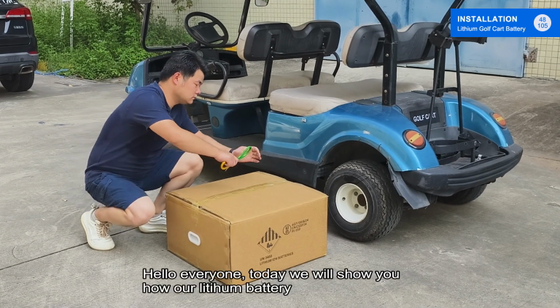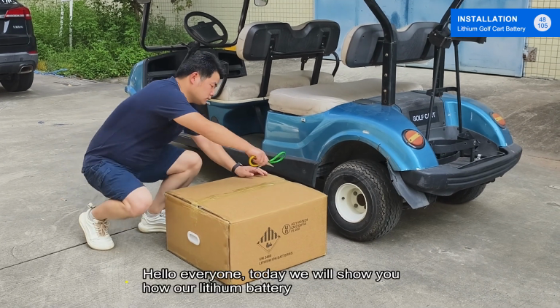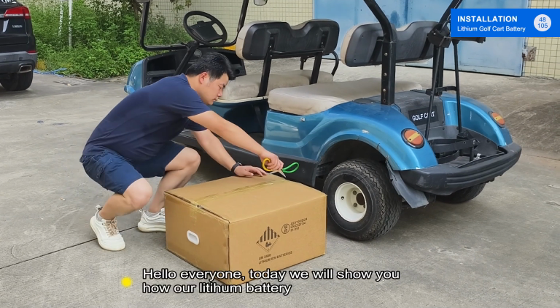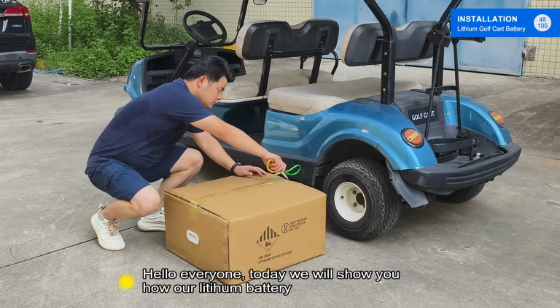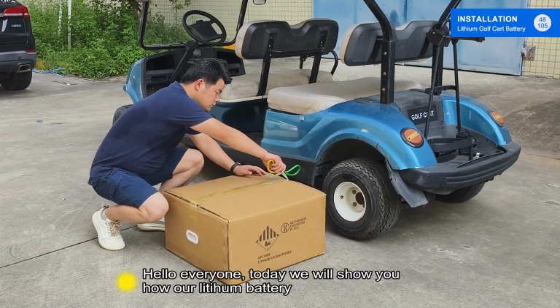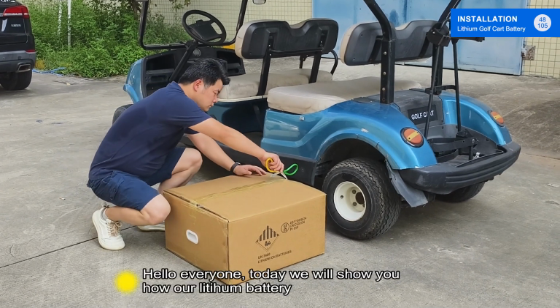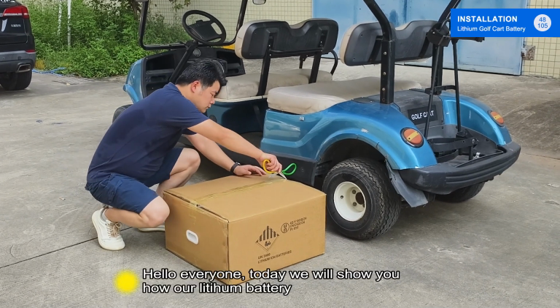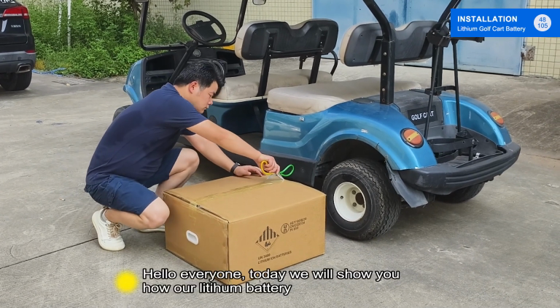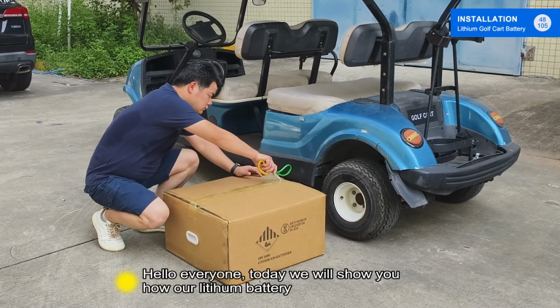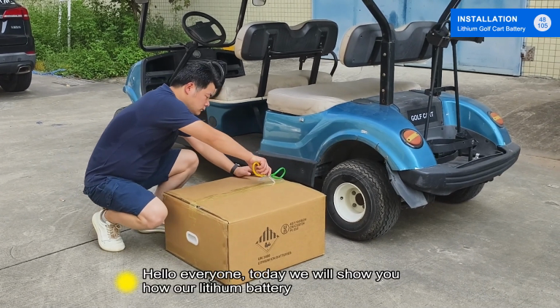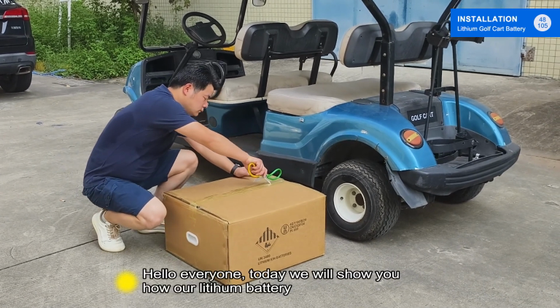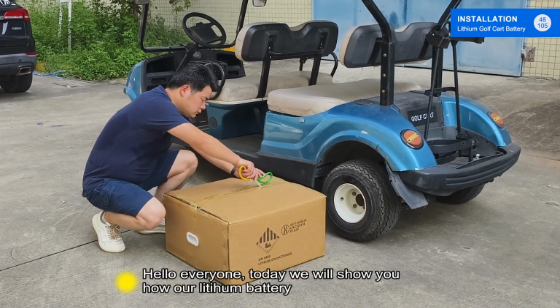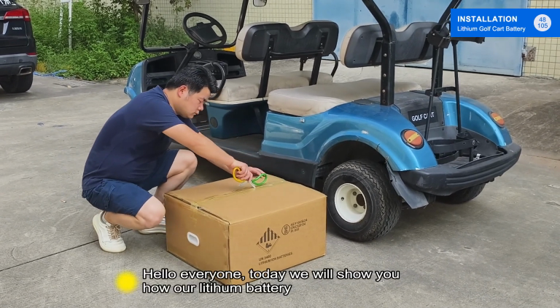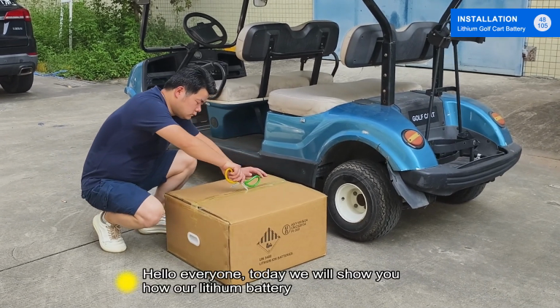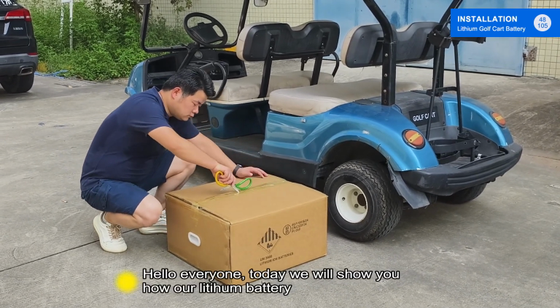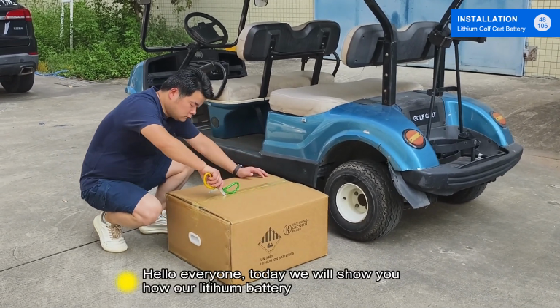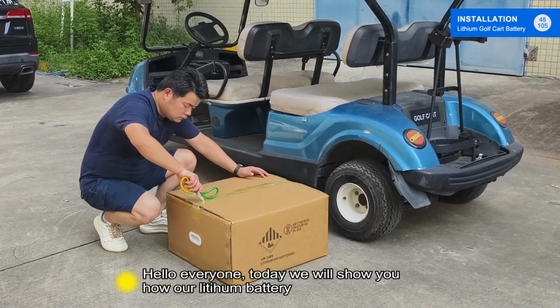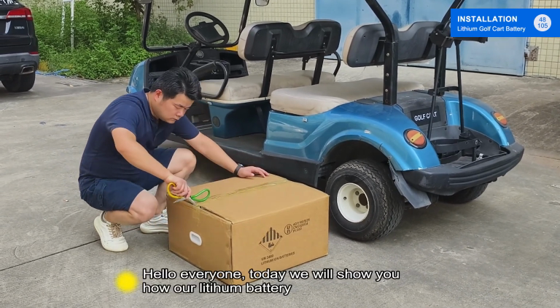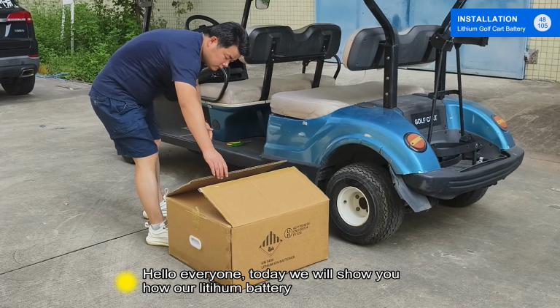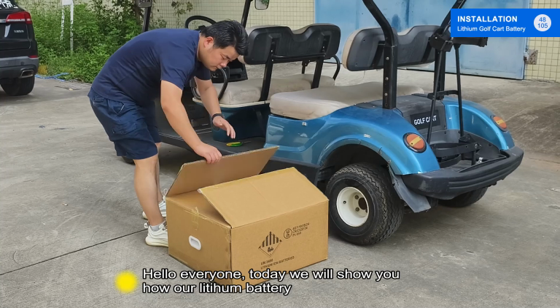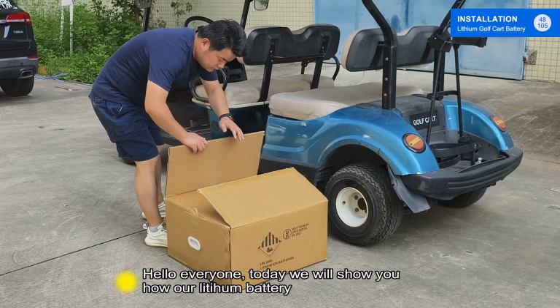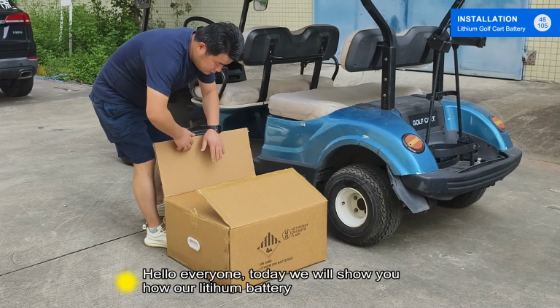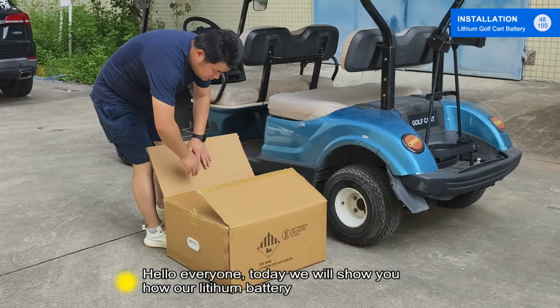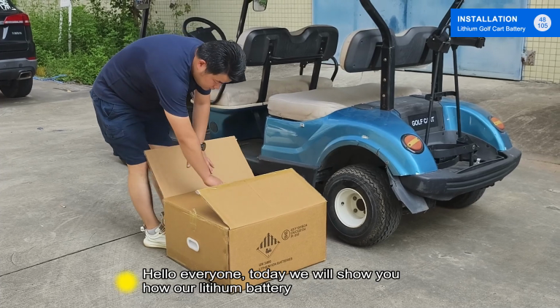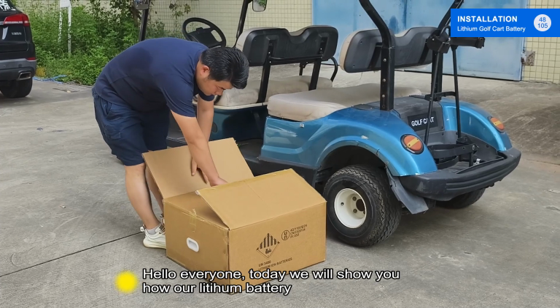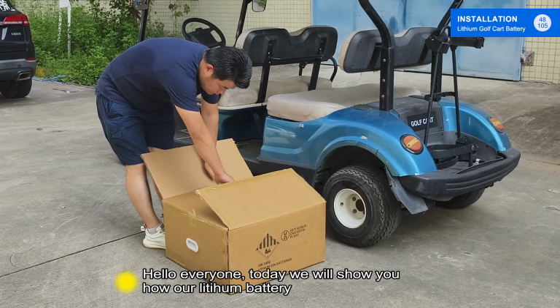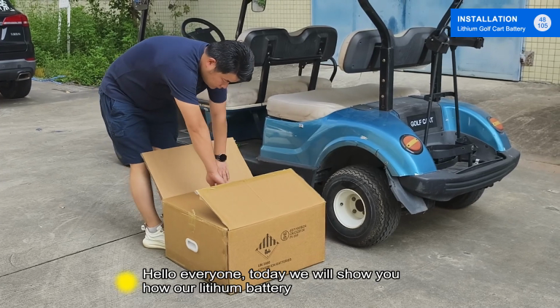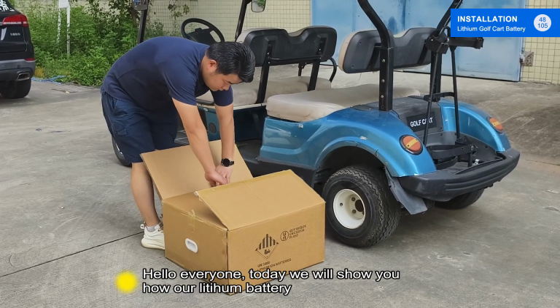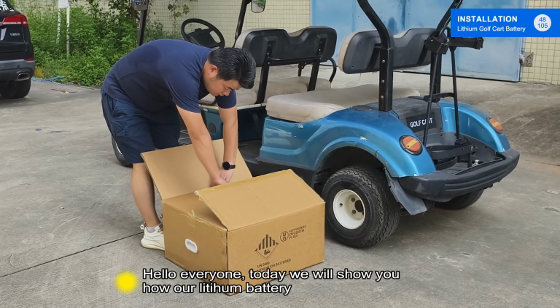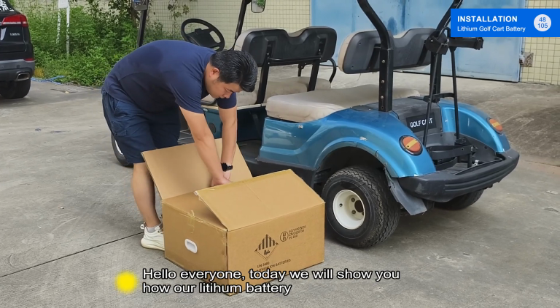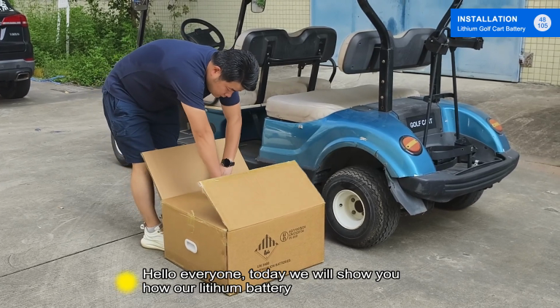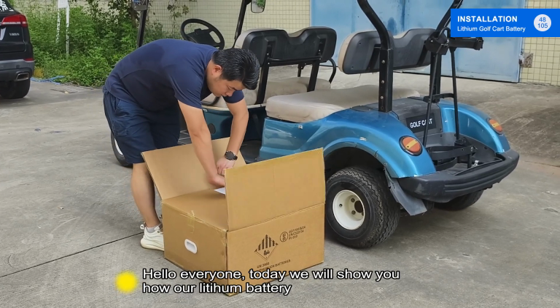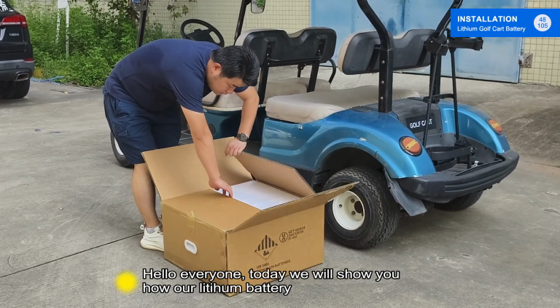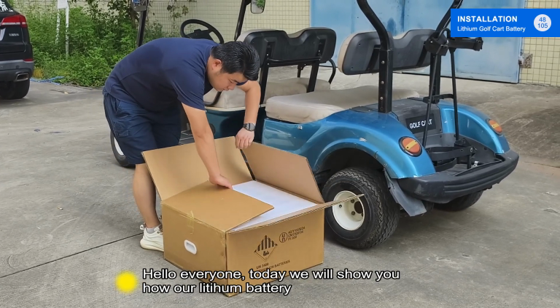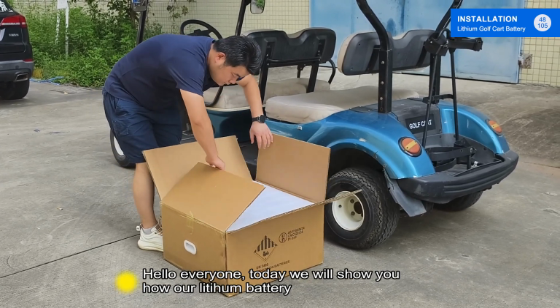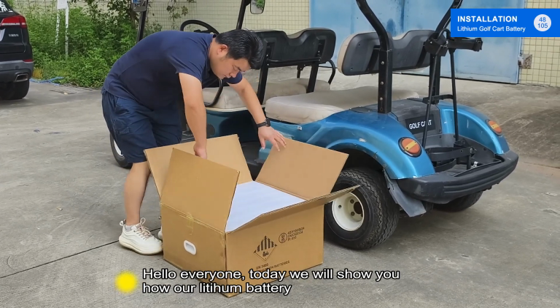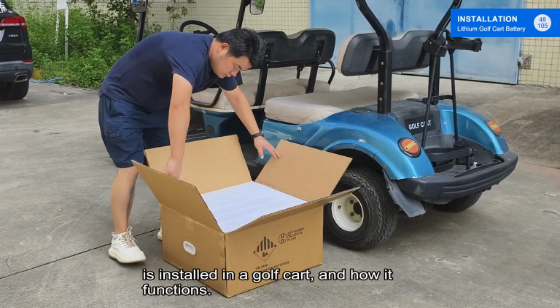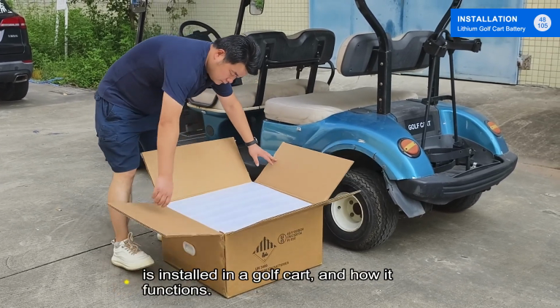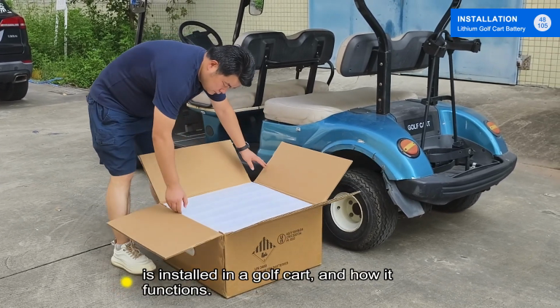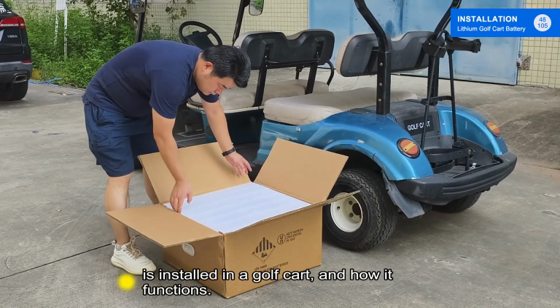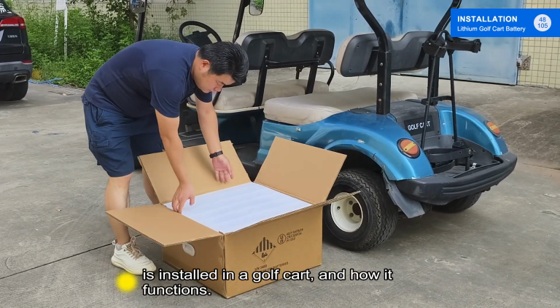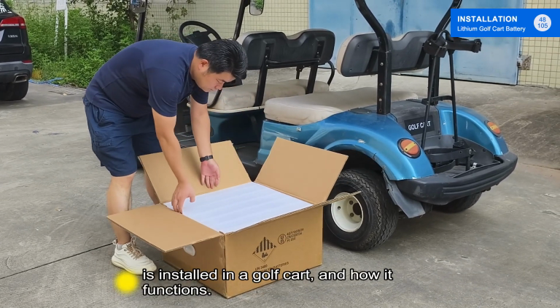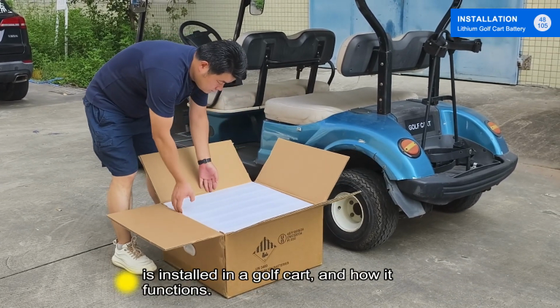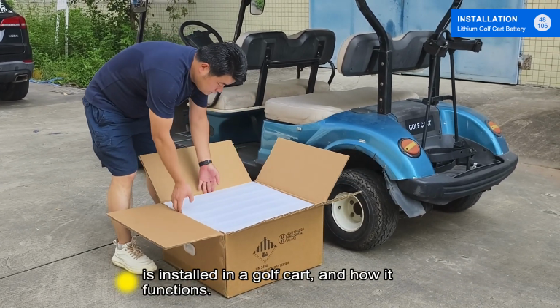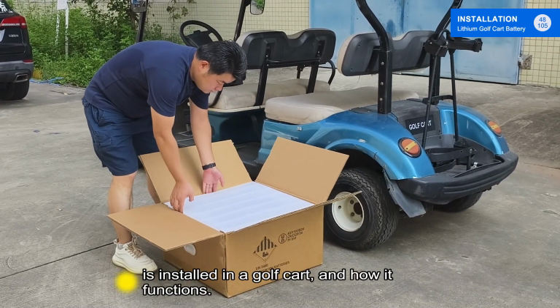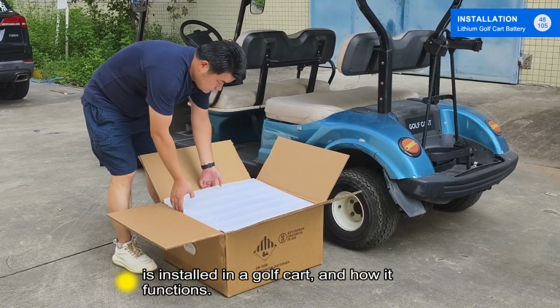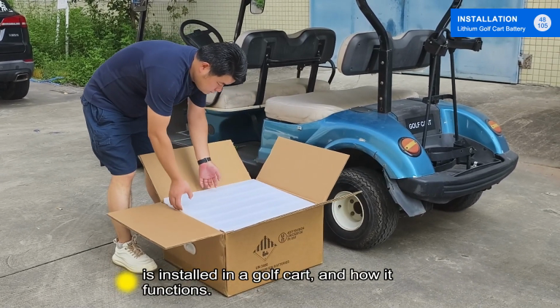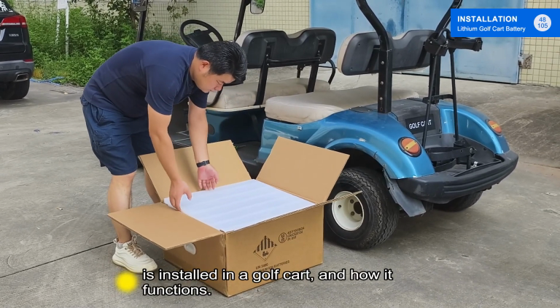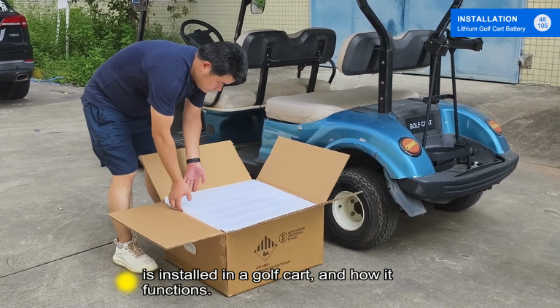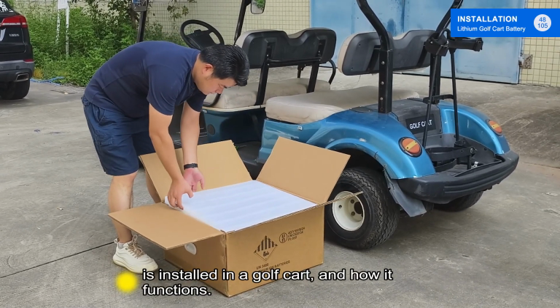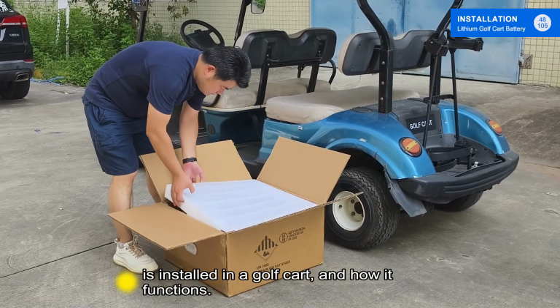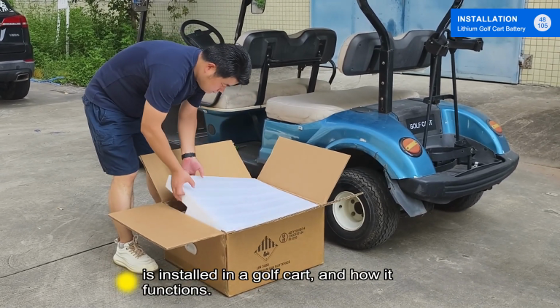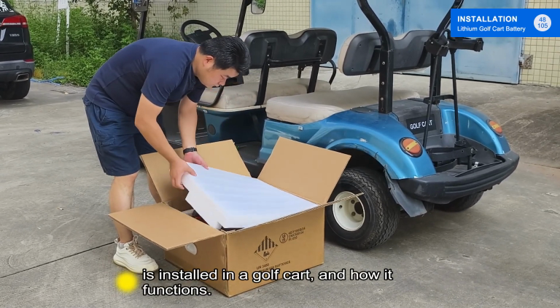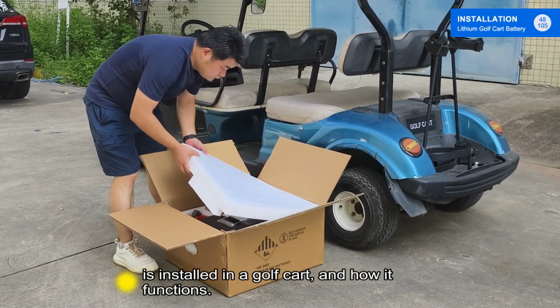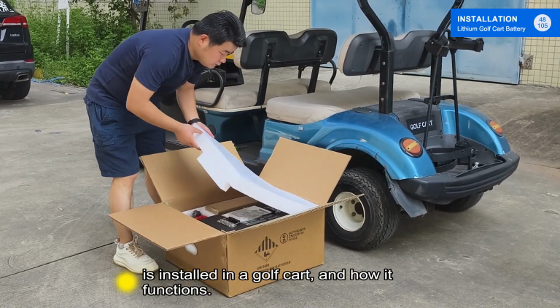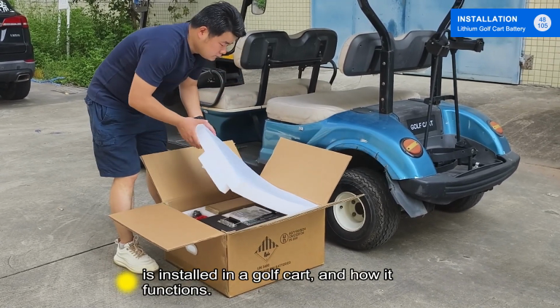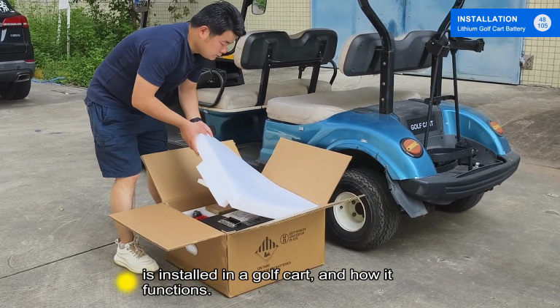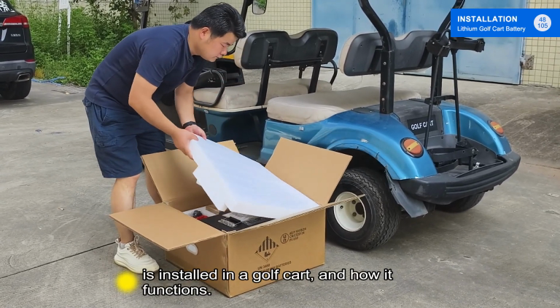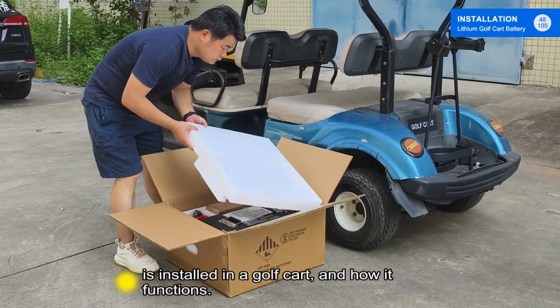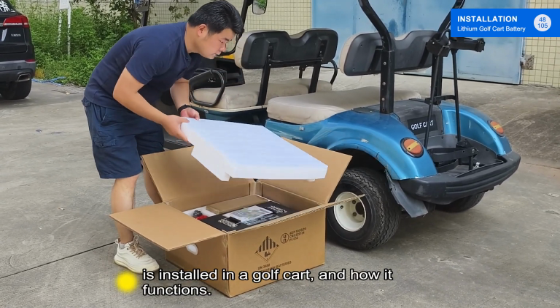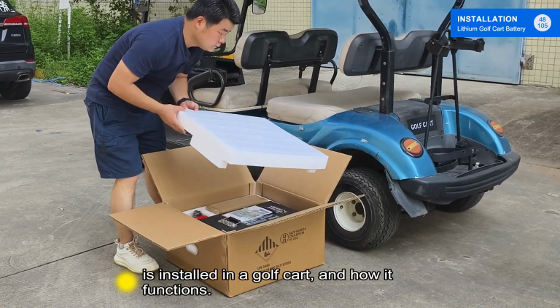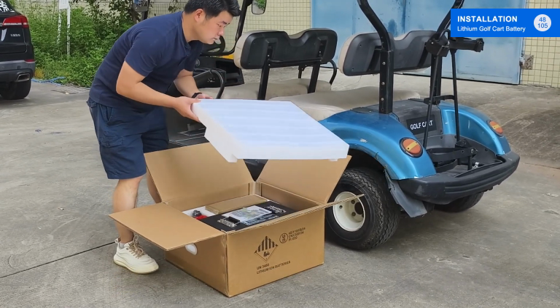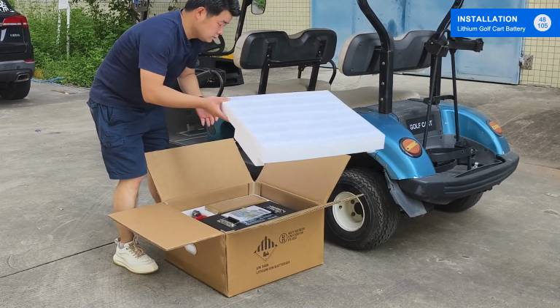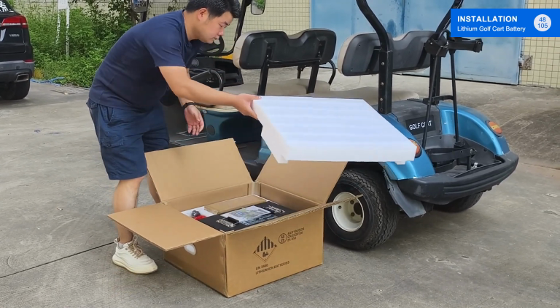Hello everyone, today we will show you how our Litiham battery is installed in a golf cart, and how it functions.